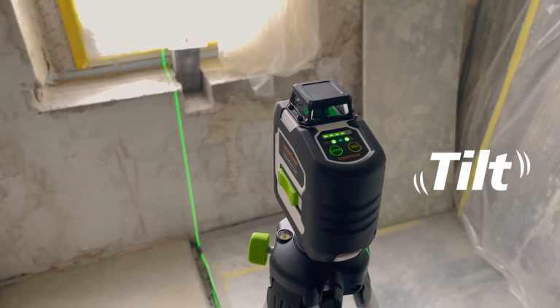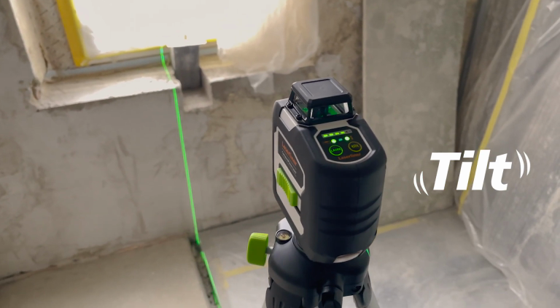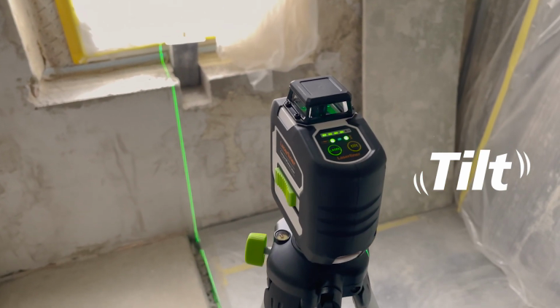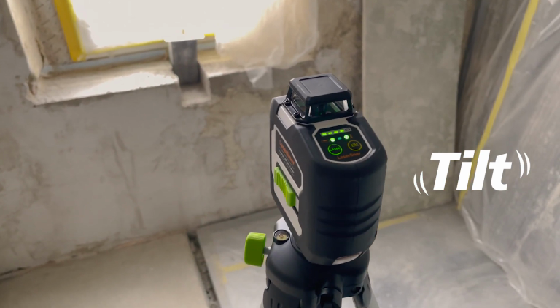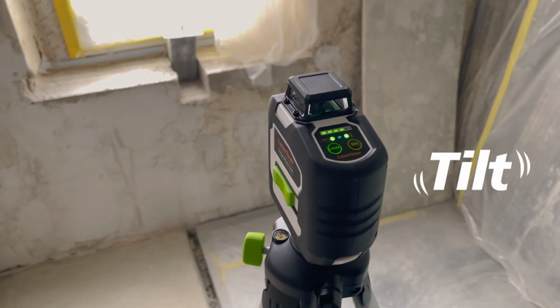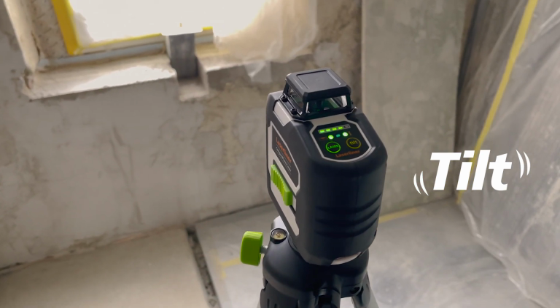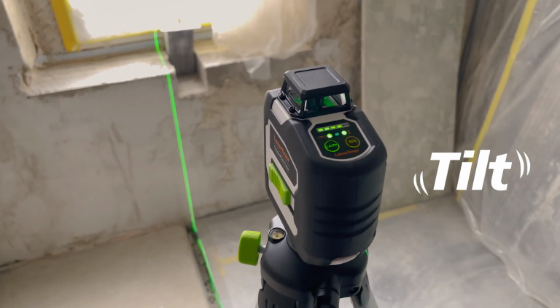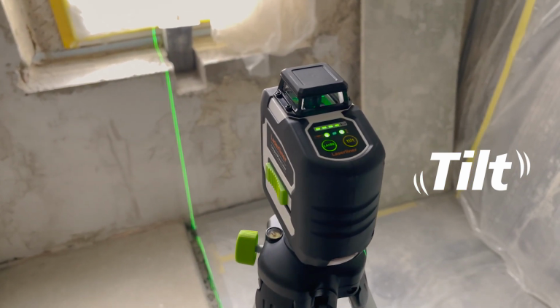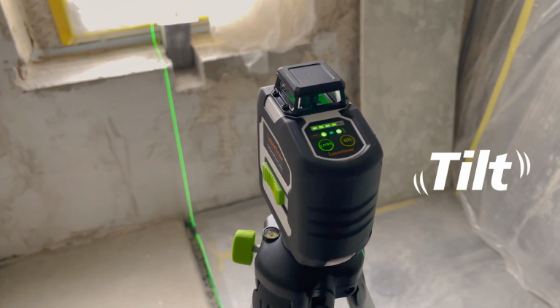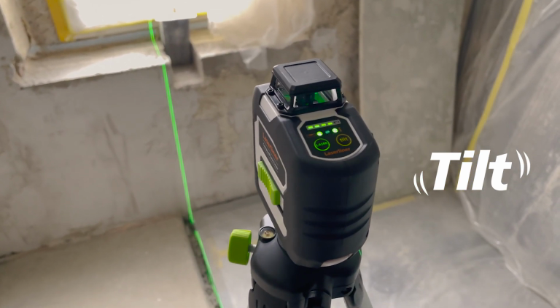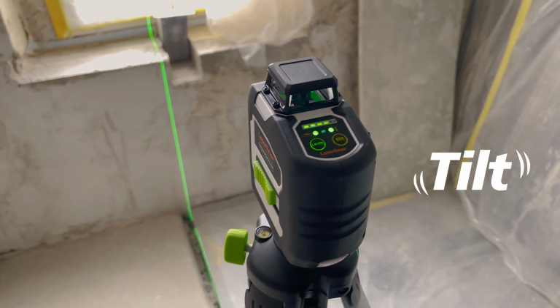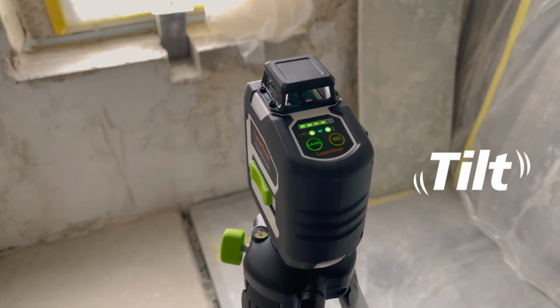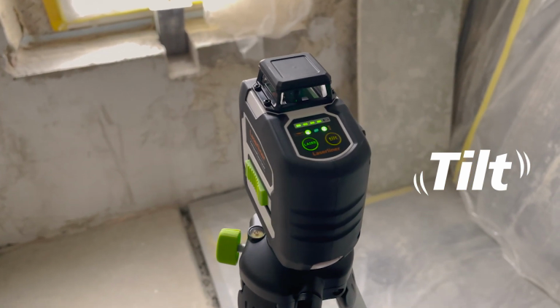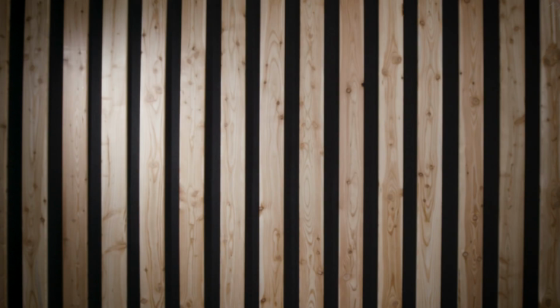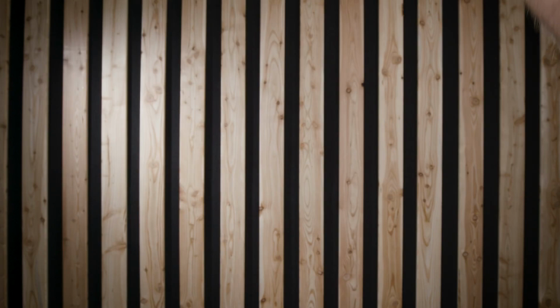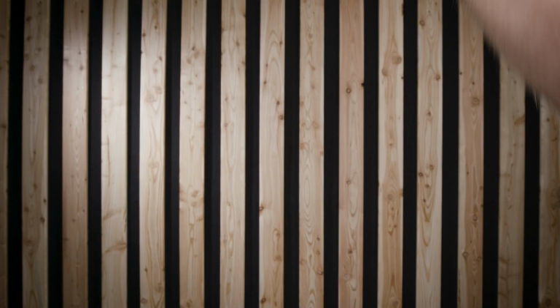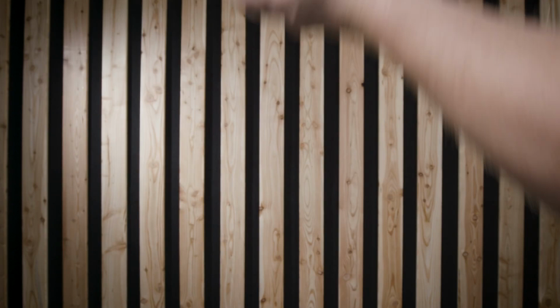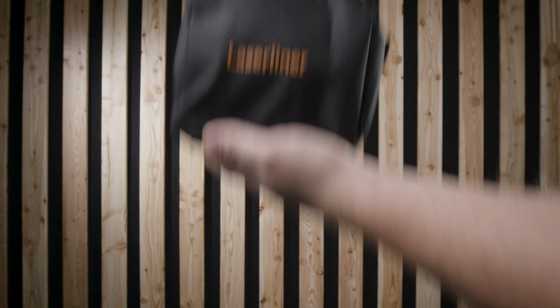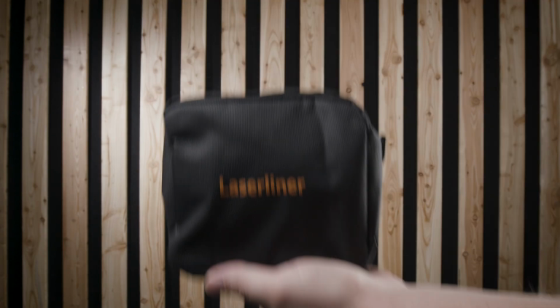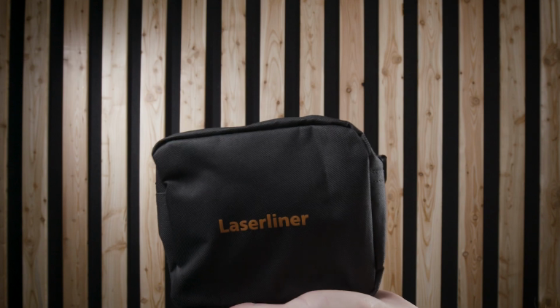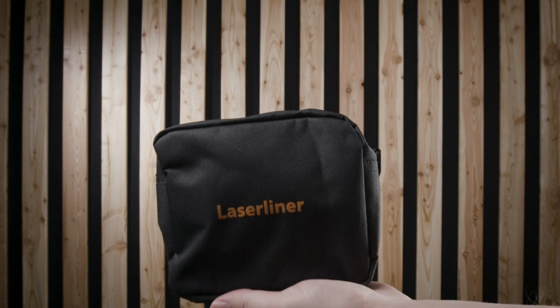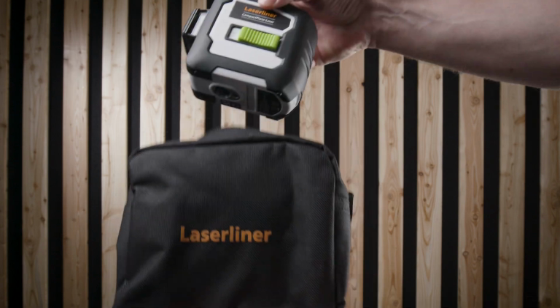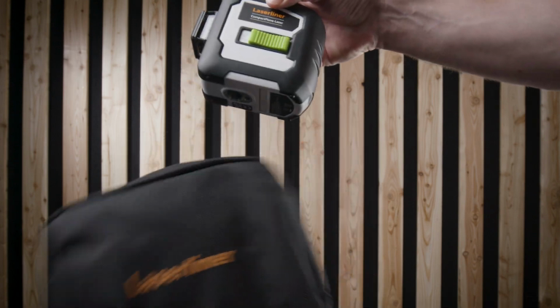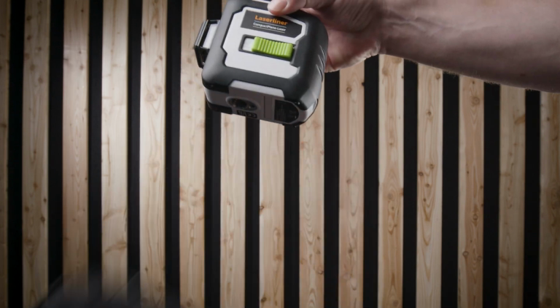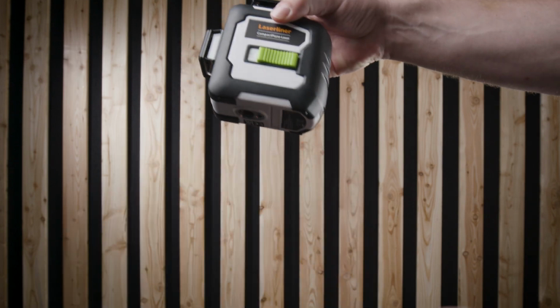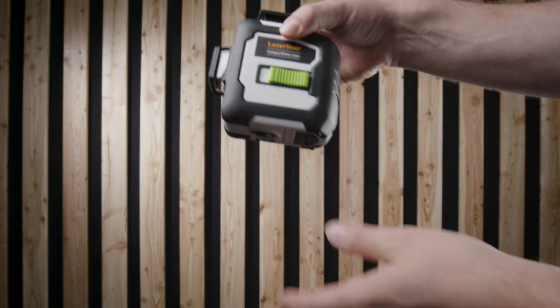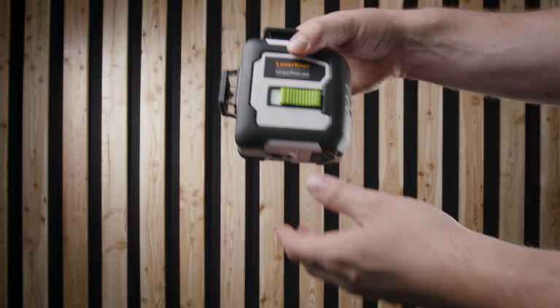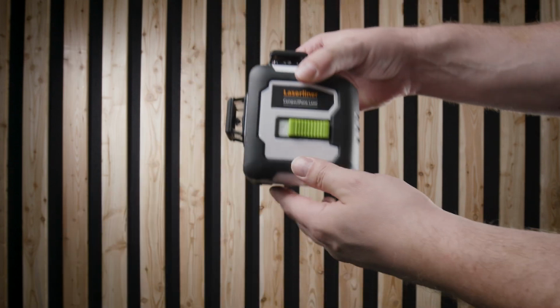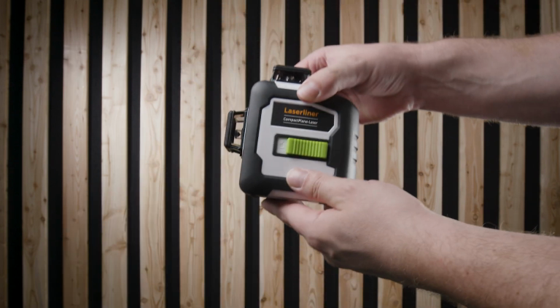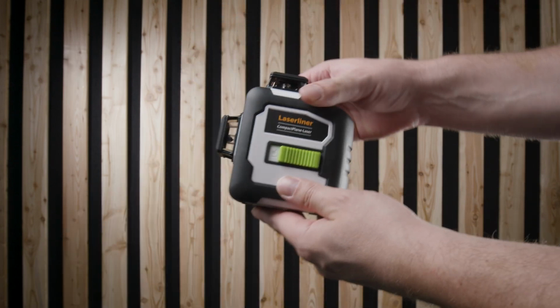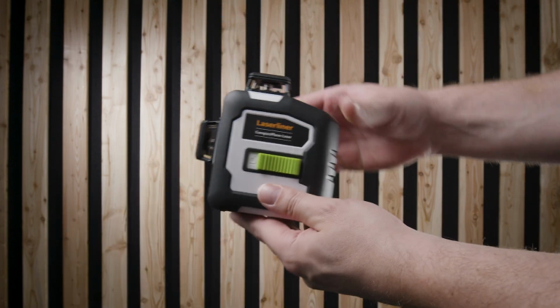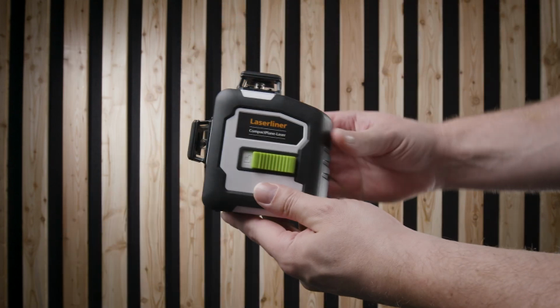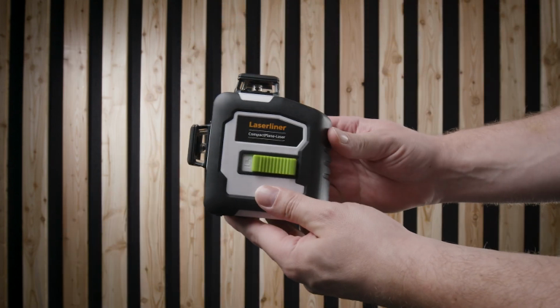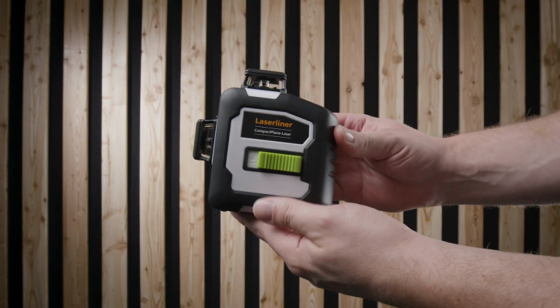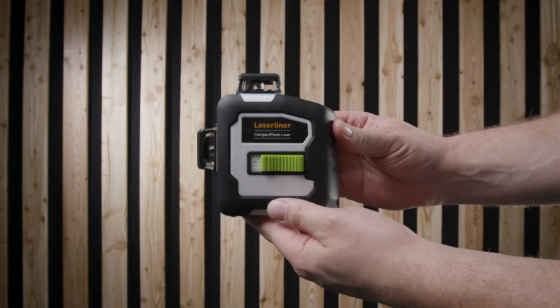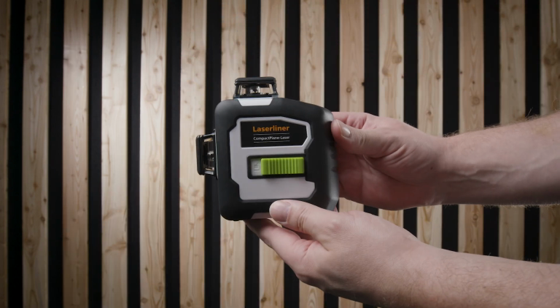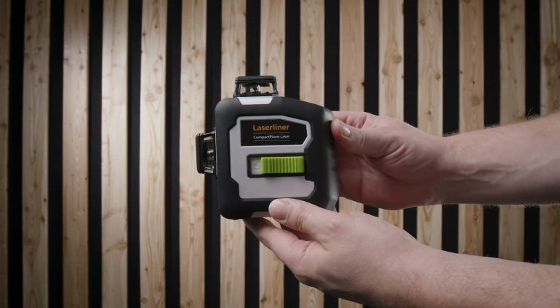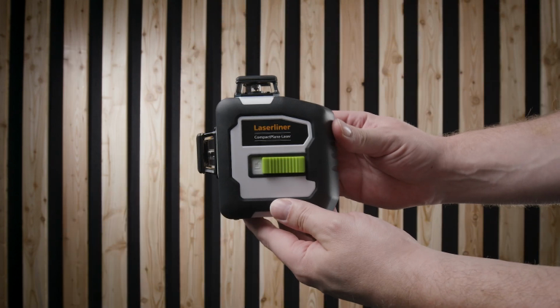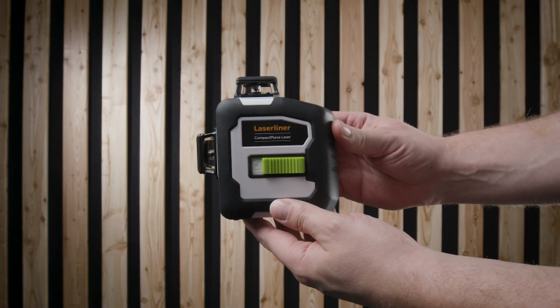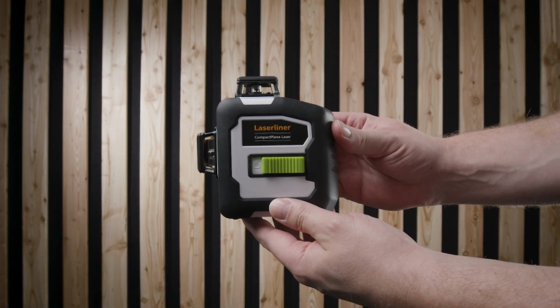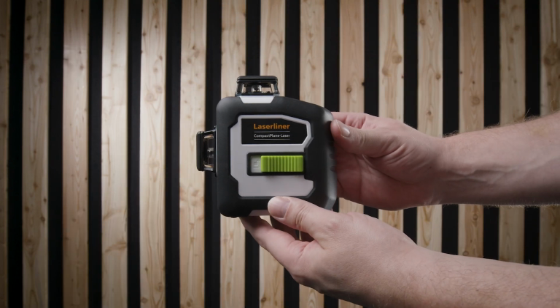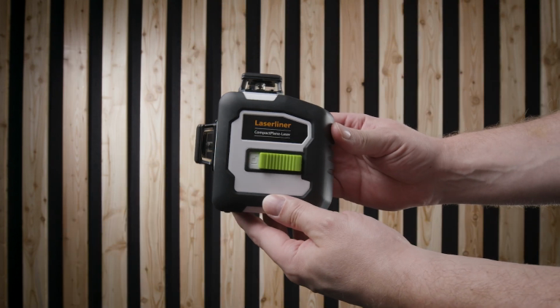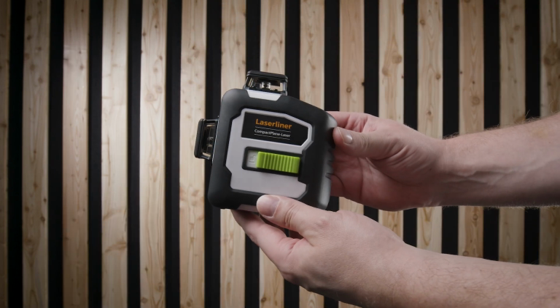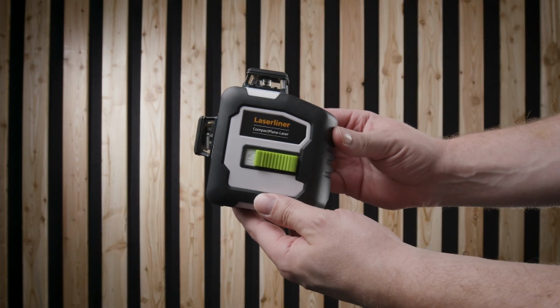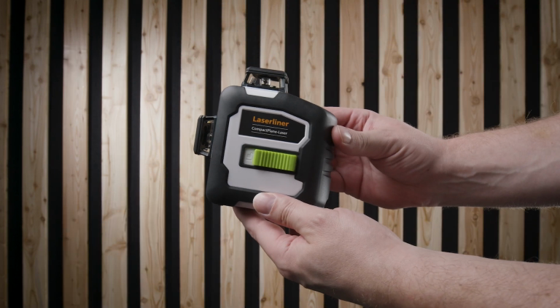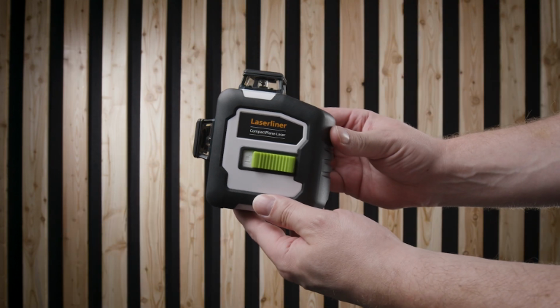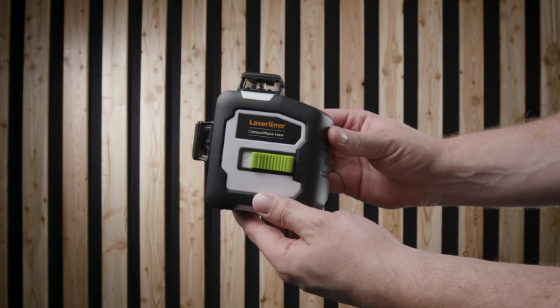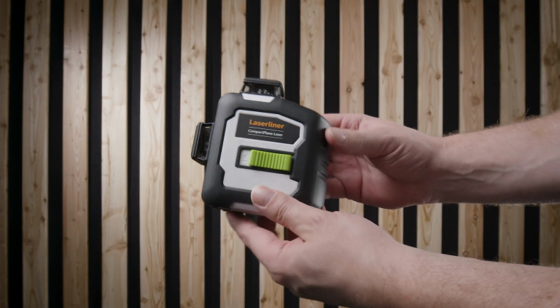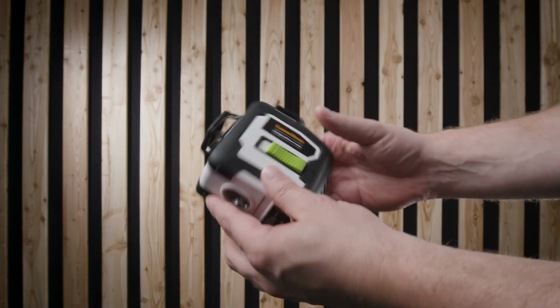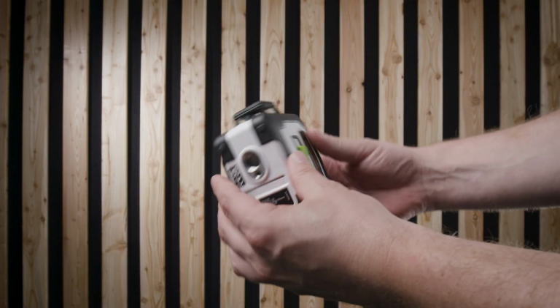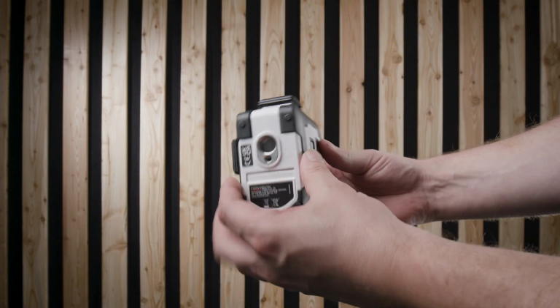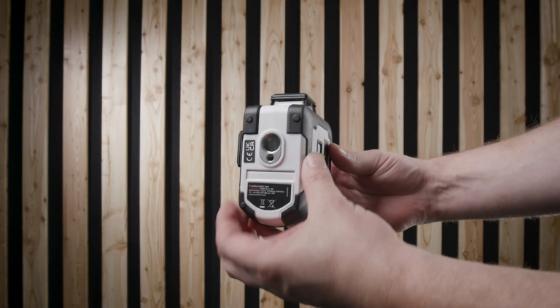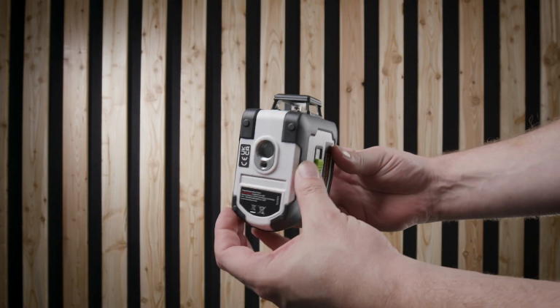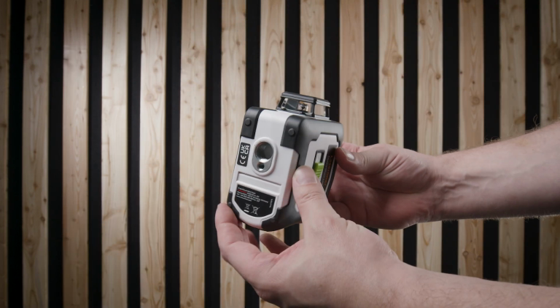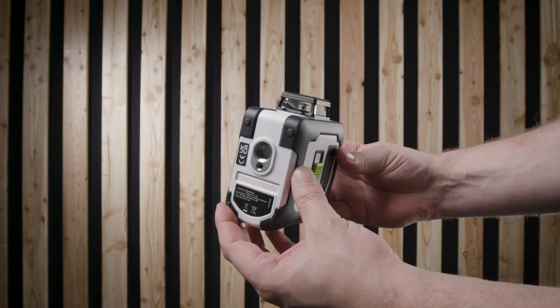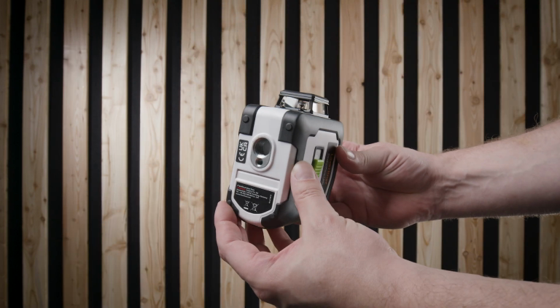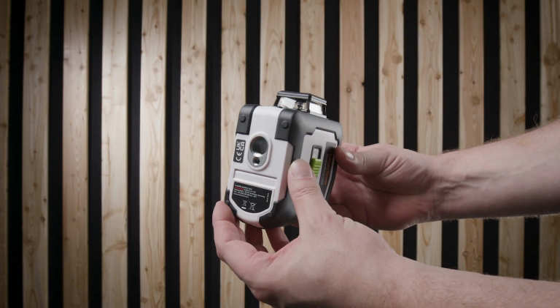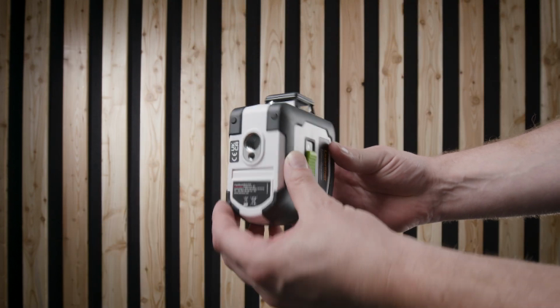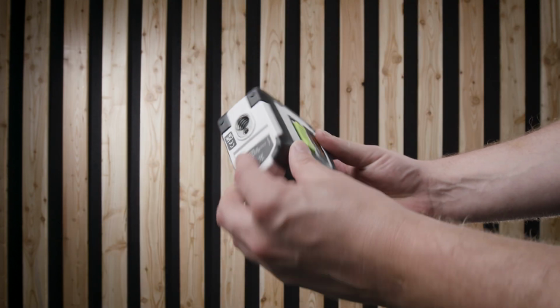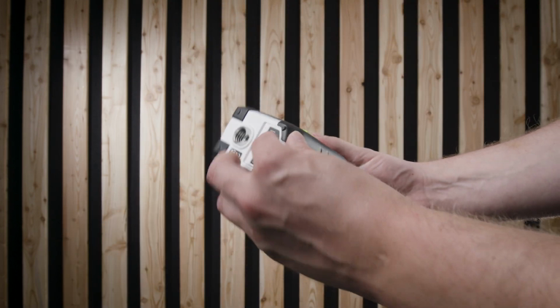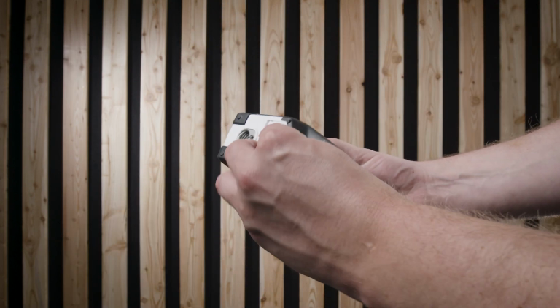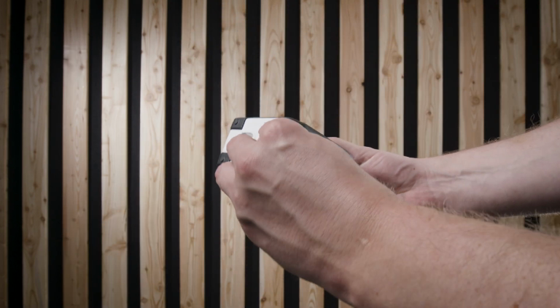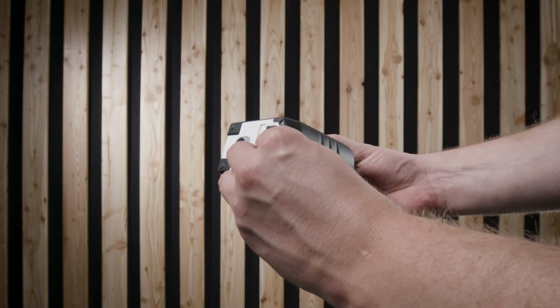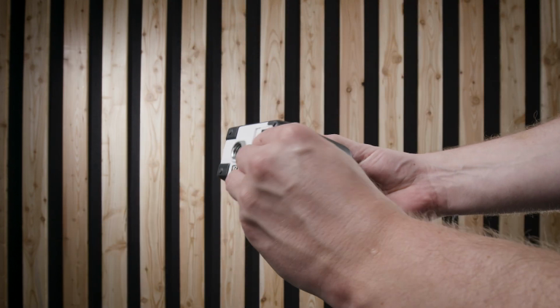A large proportion of the housing is made from high-quality recycled plastic. The laser is powered by three AA batteries.